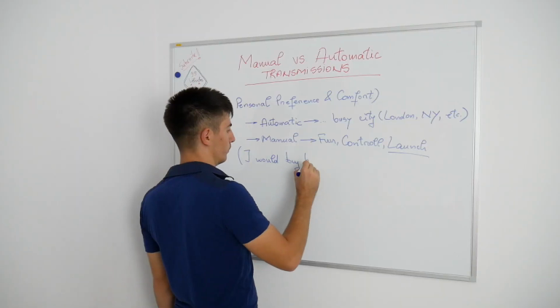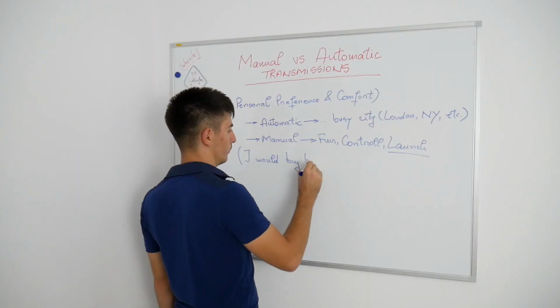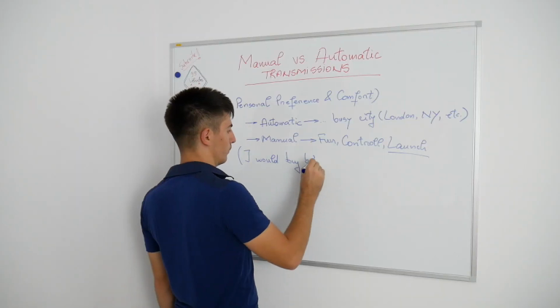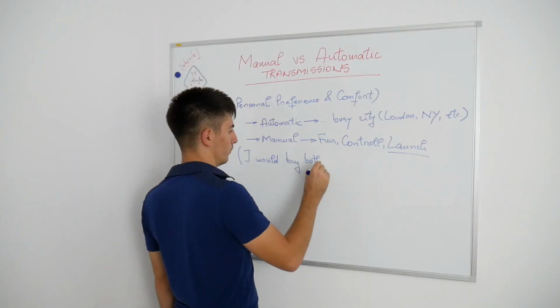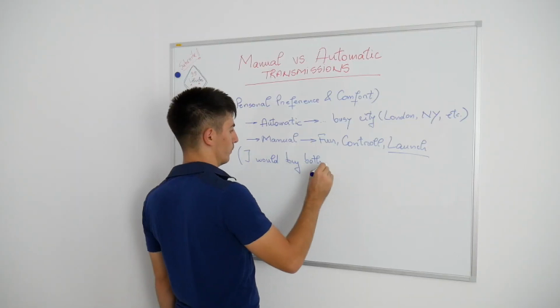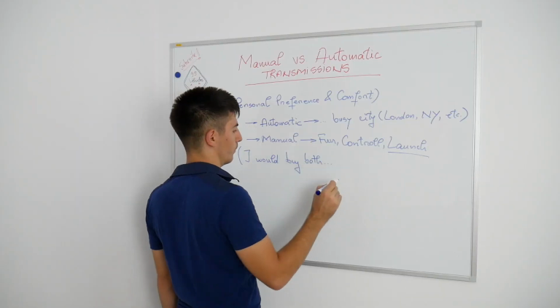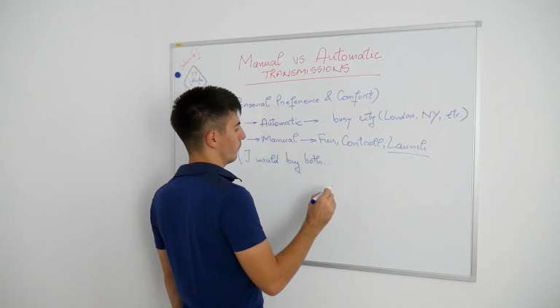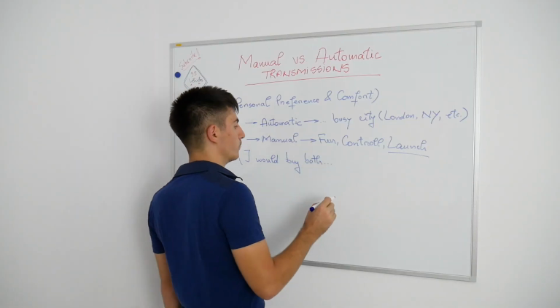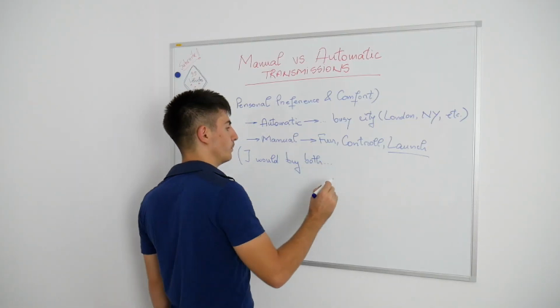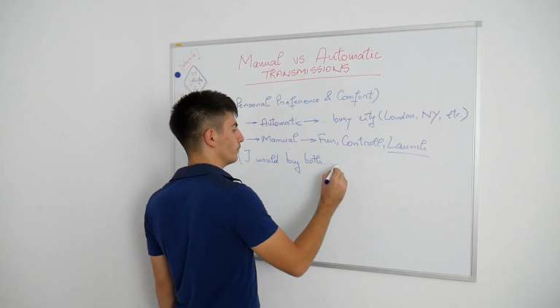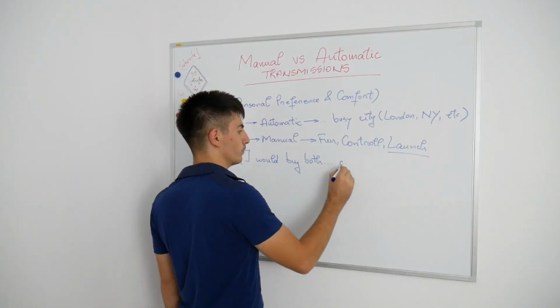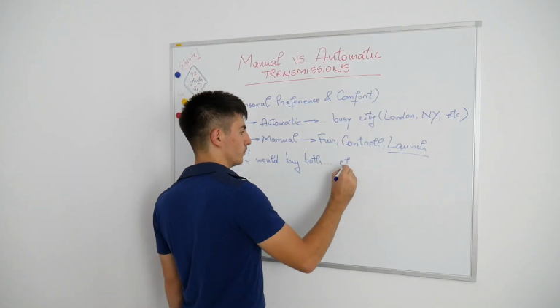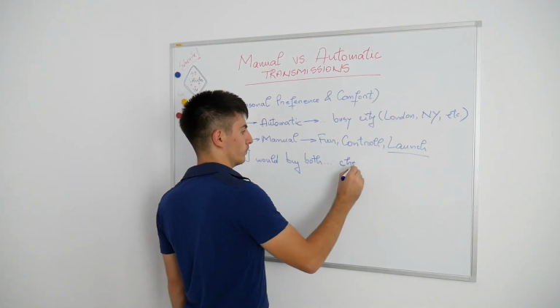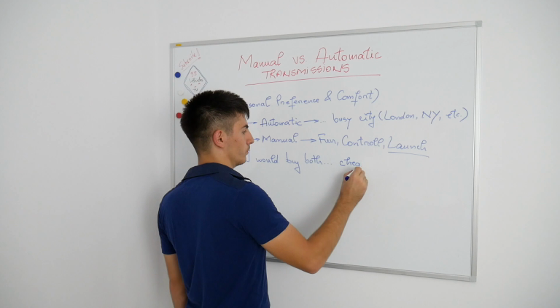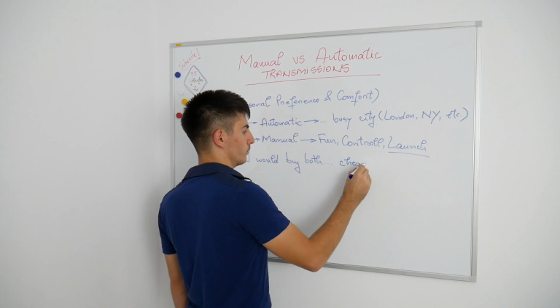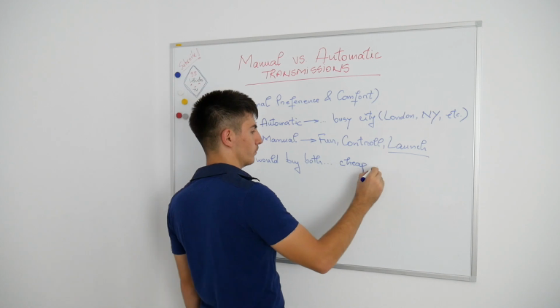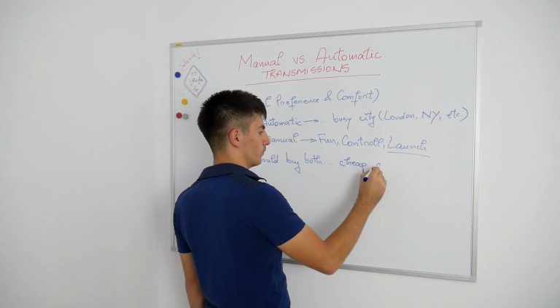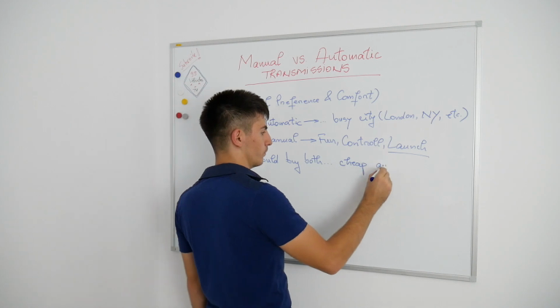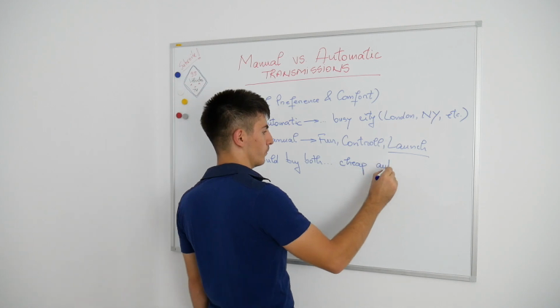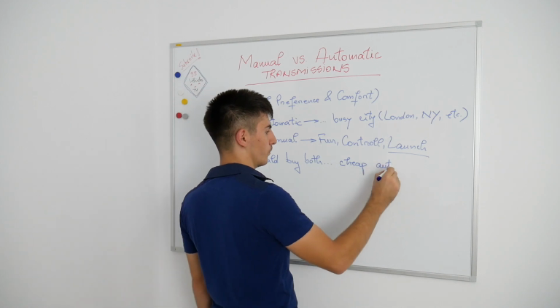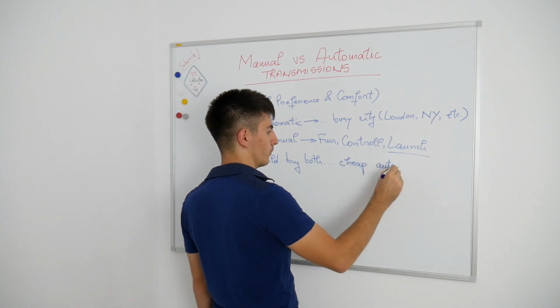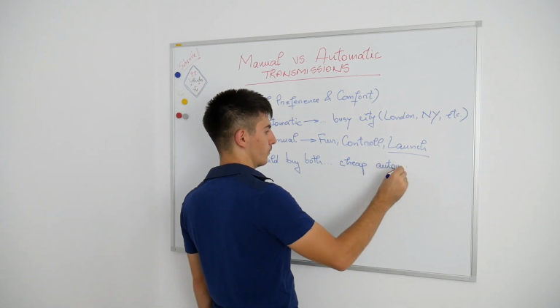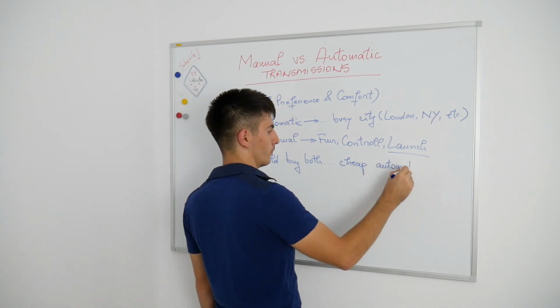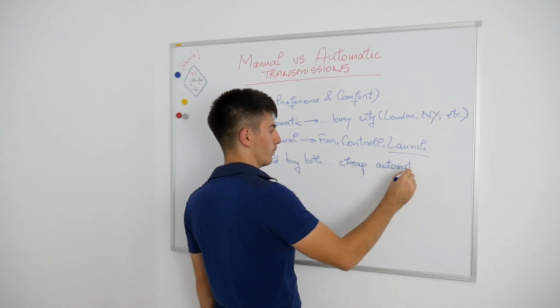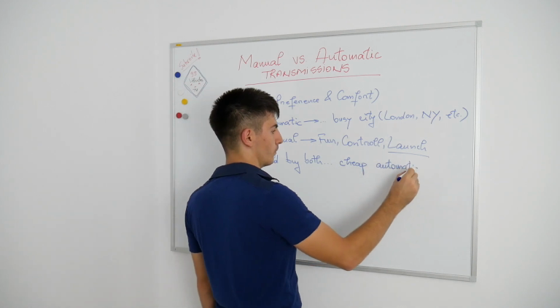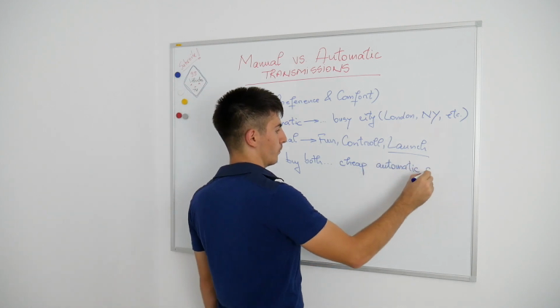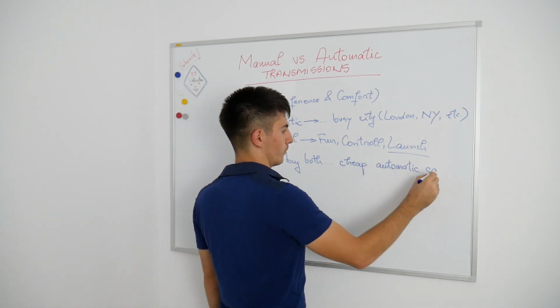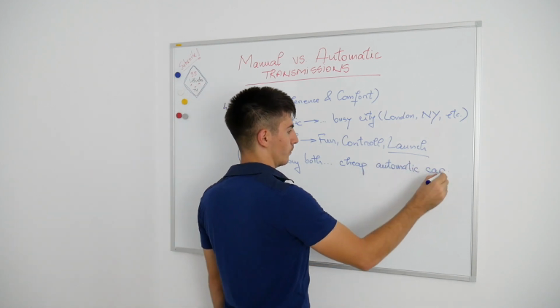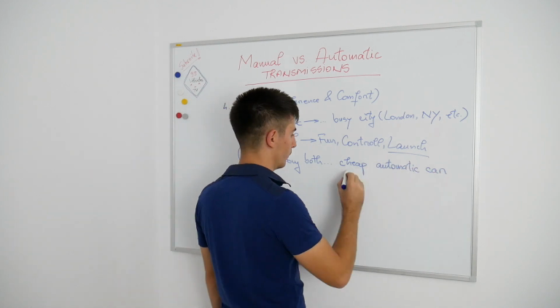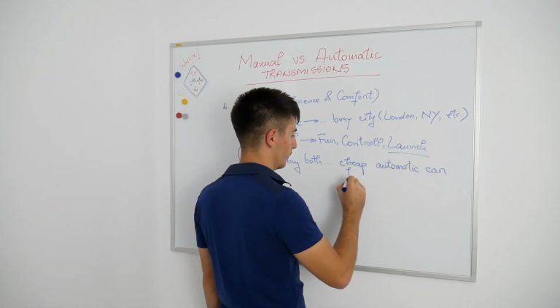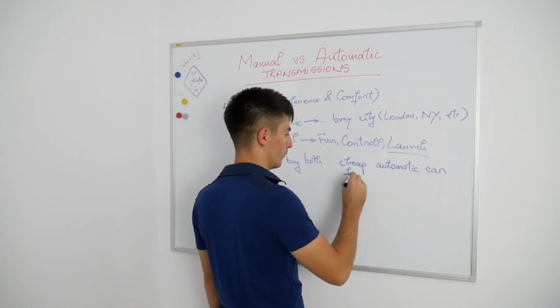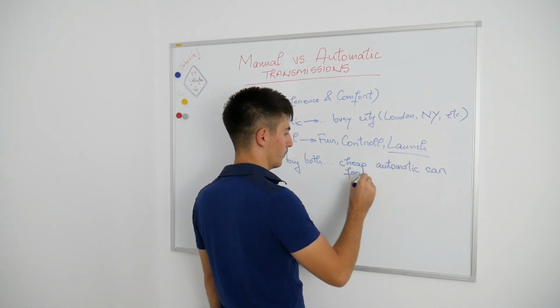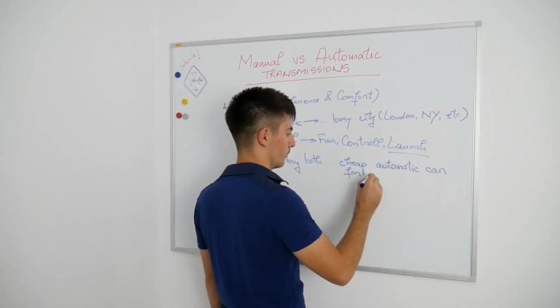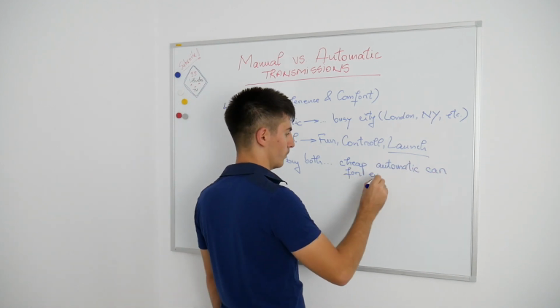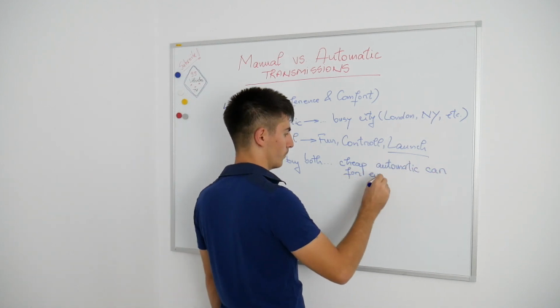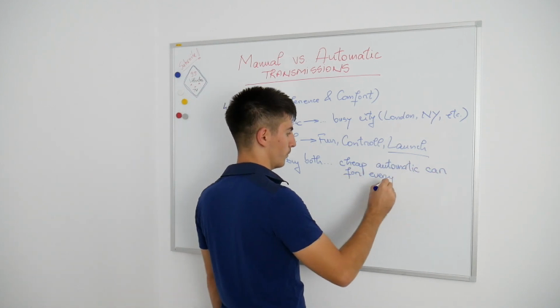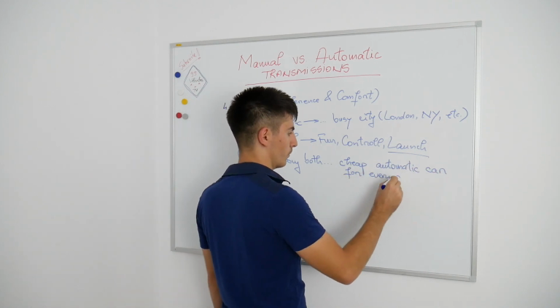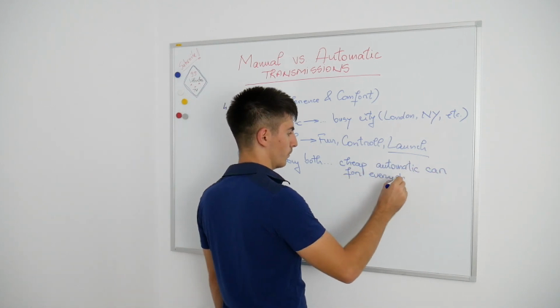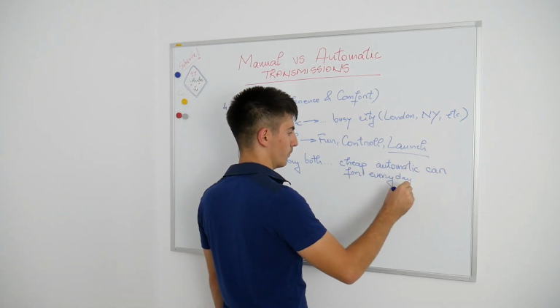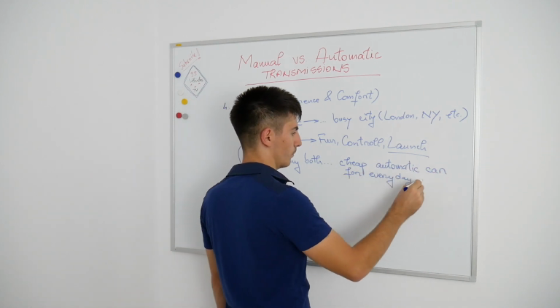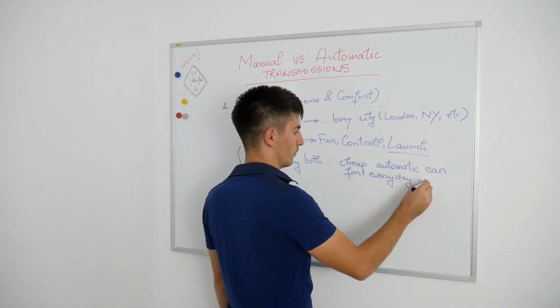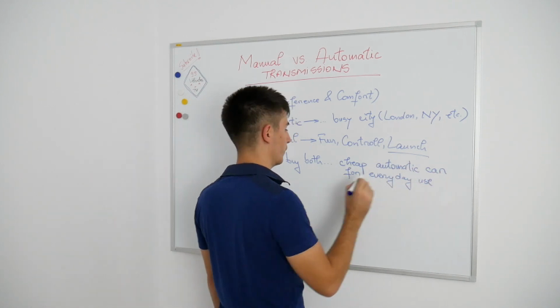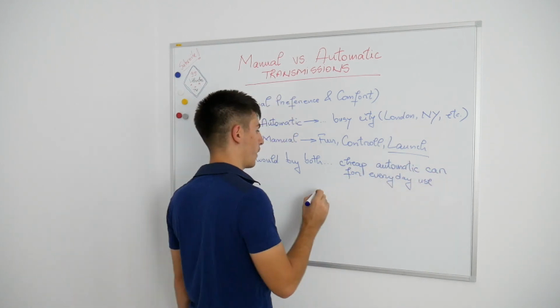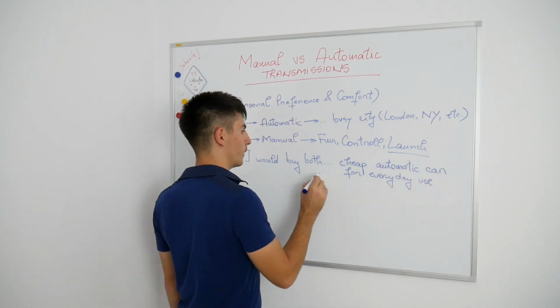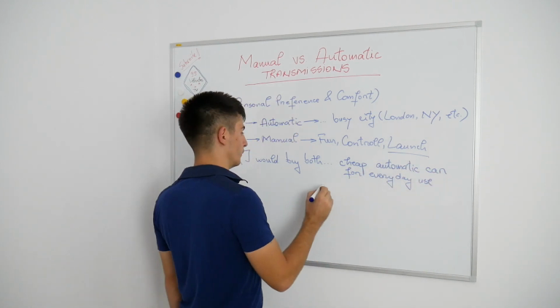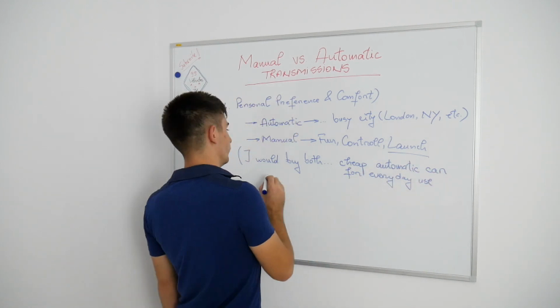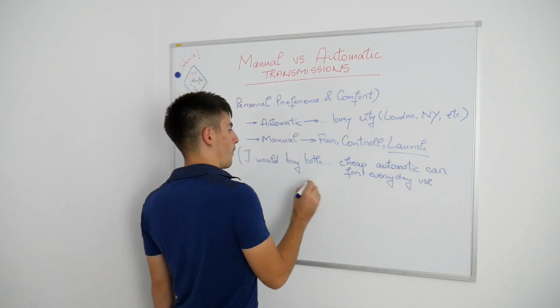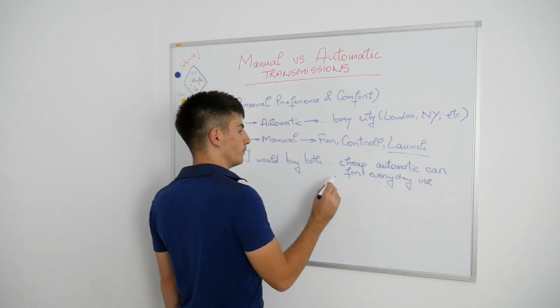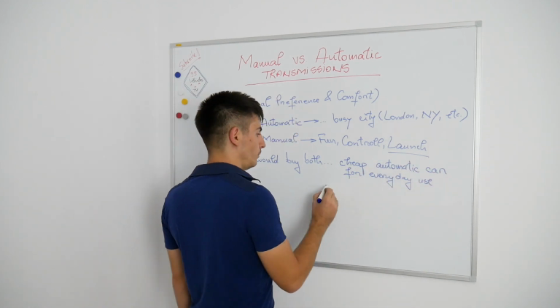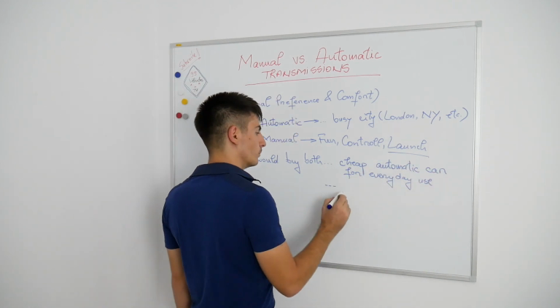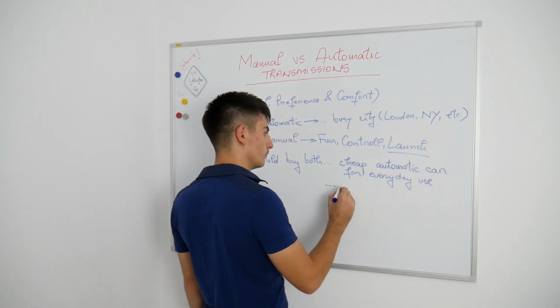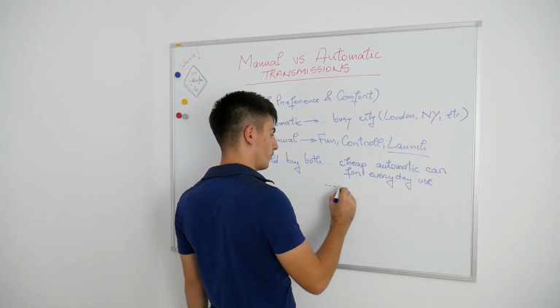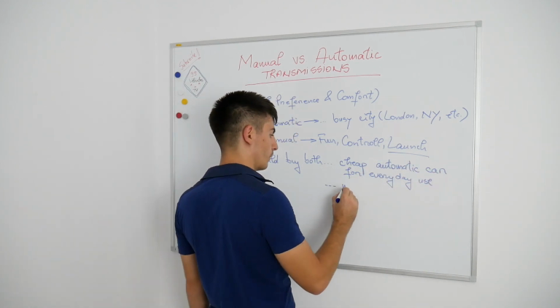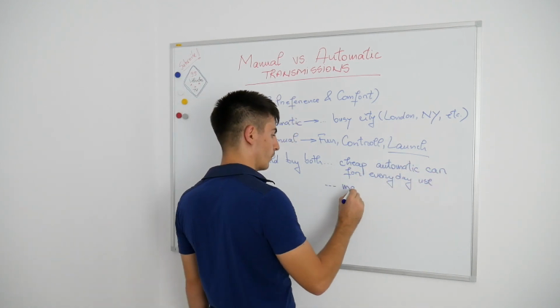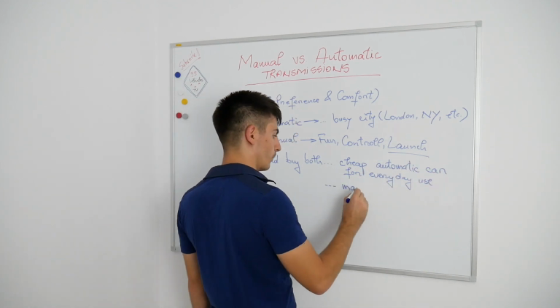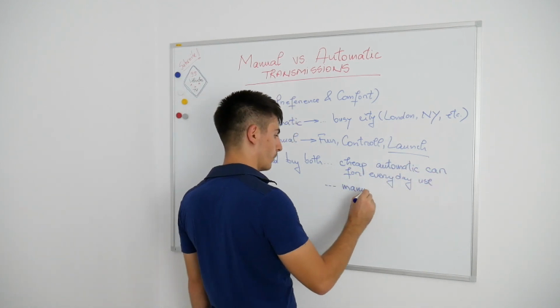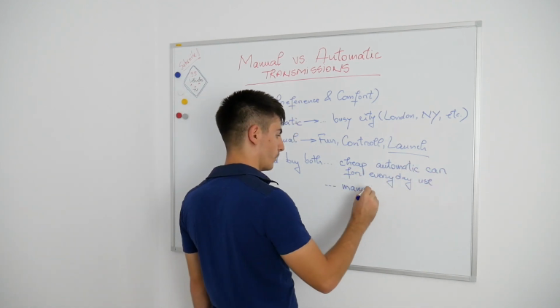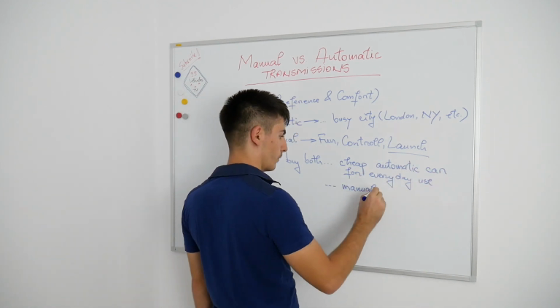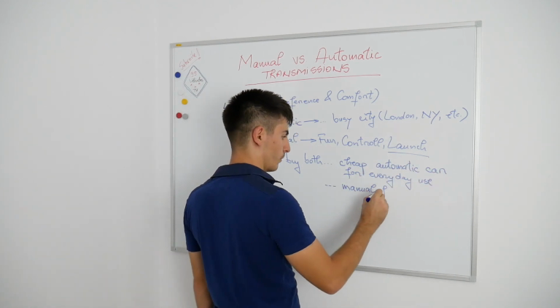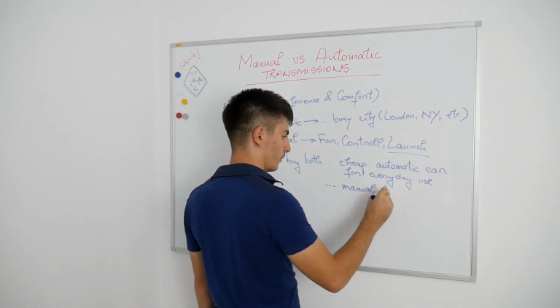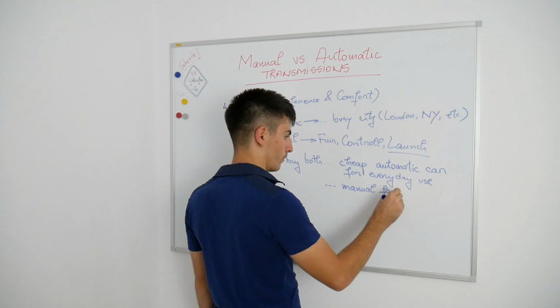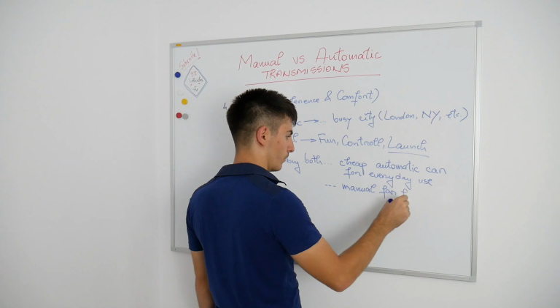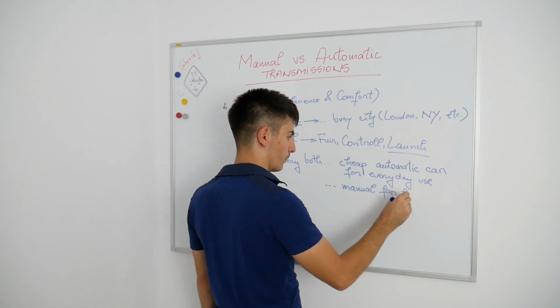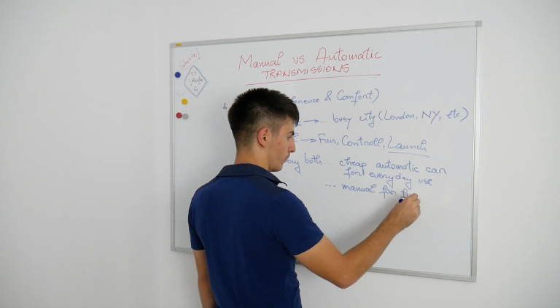In busy cities such as London or New York, an automatic is a must. But again, if I had the money, I would still buy a manual for the weekend.